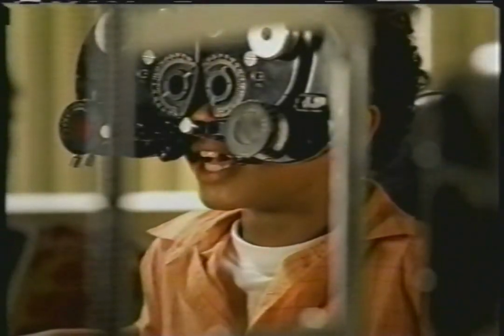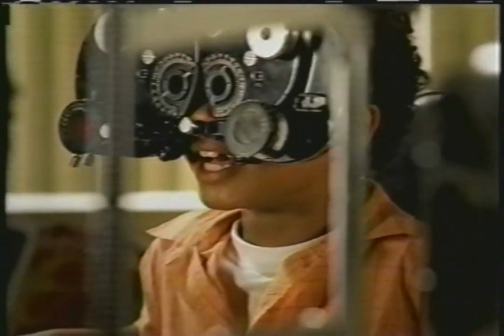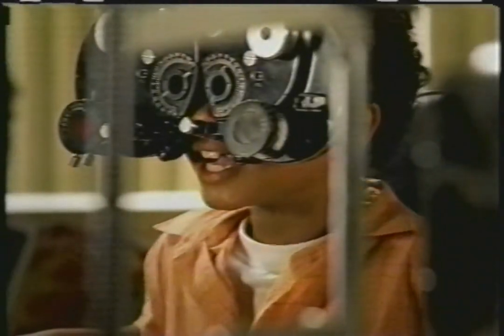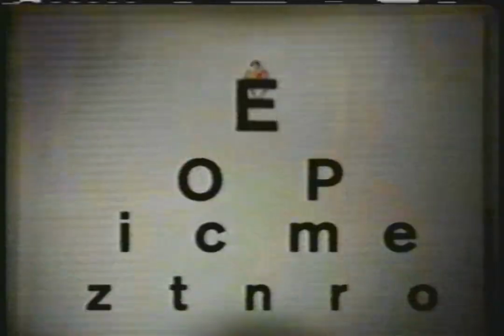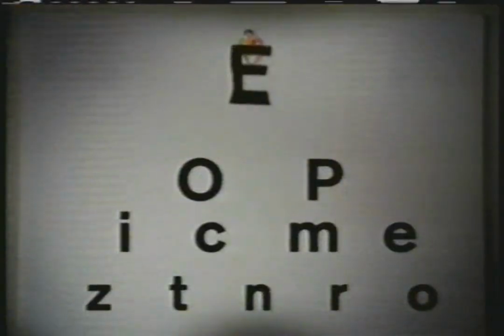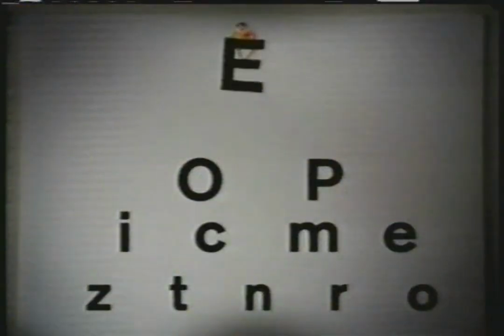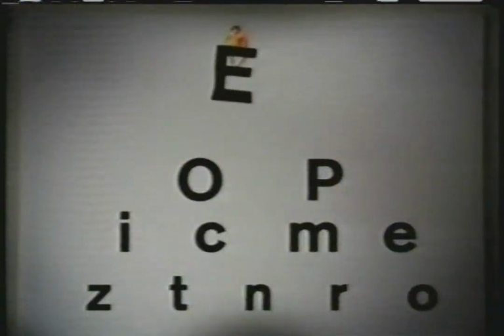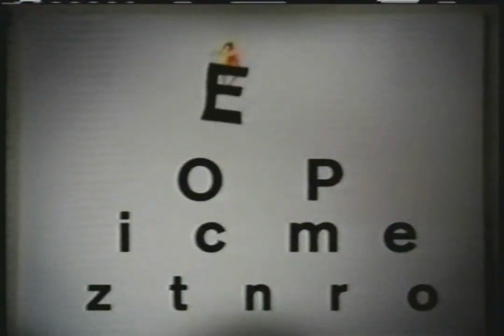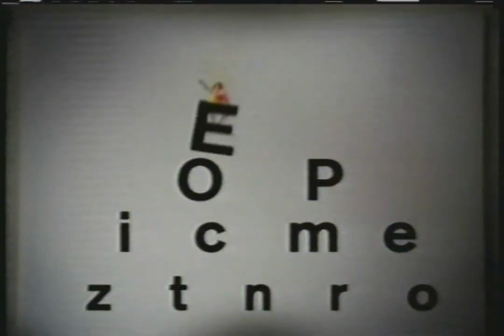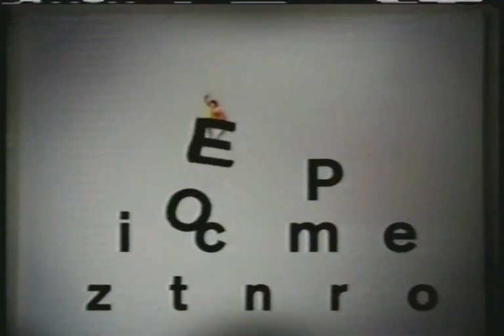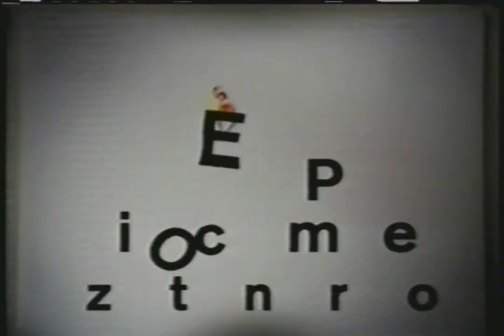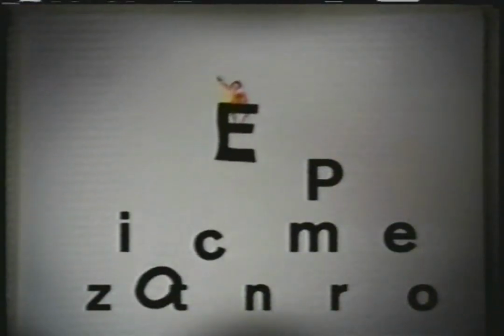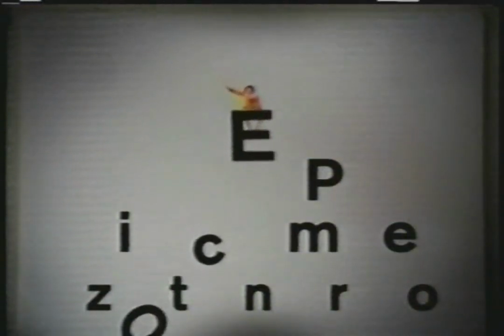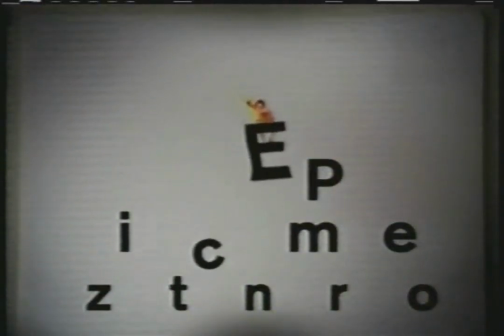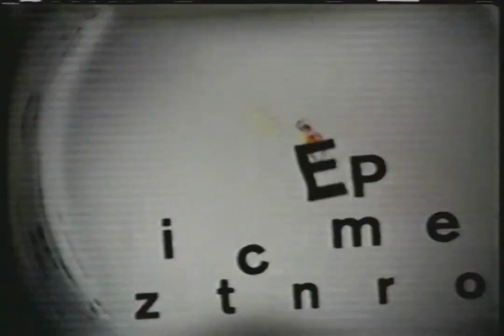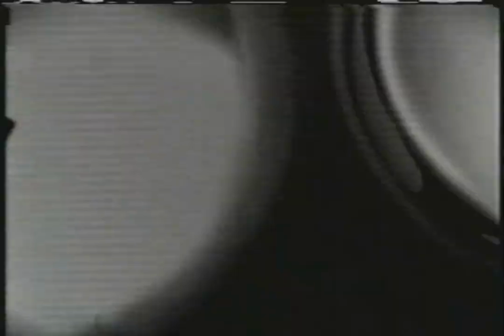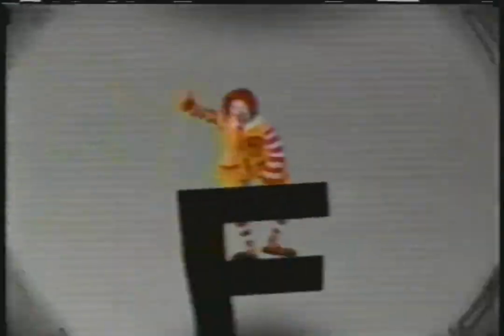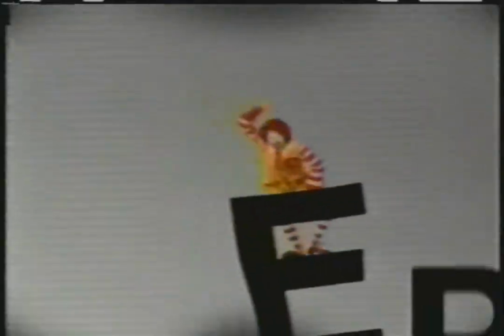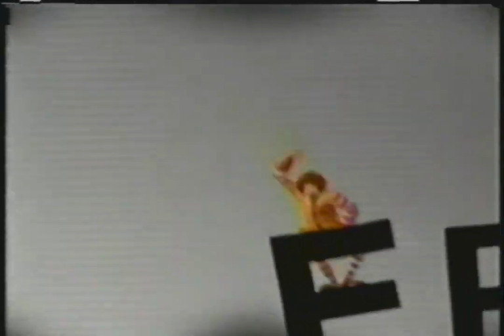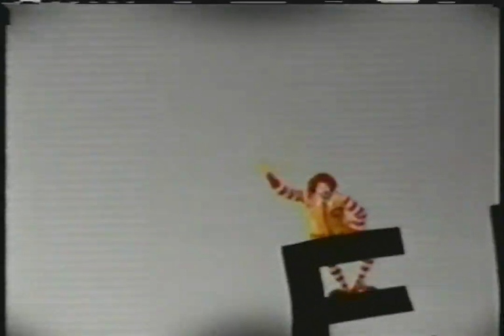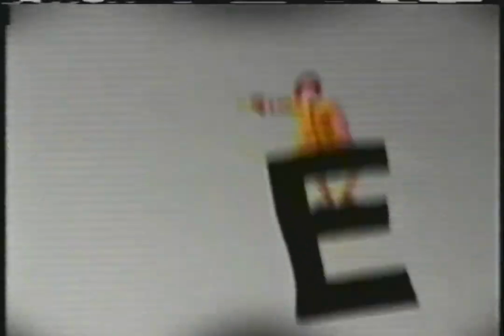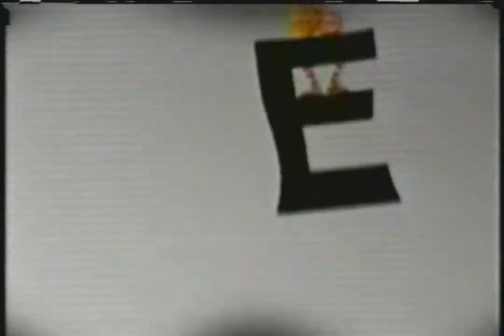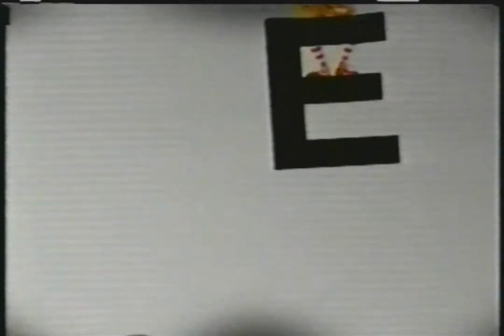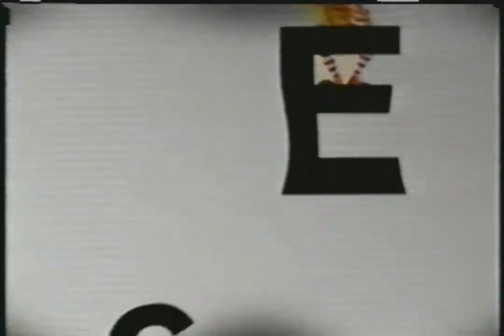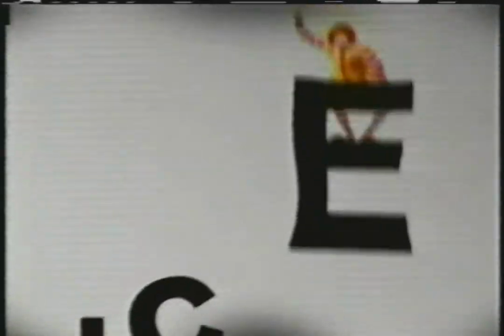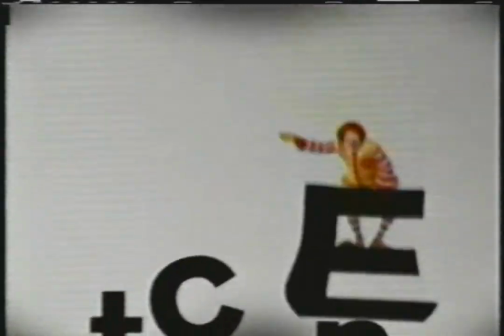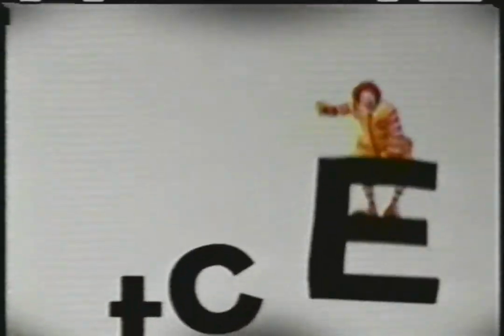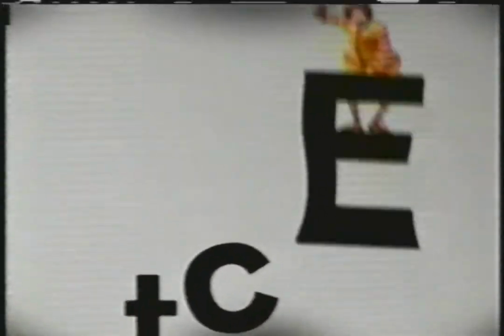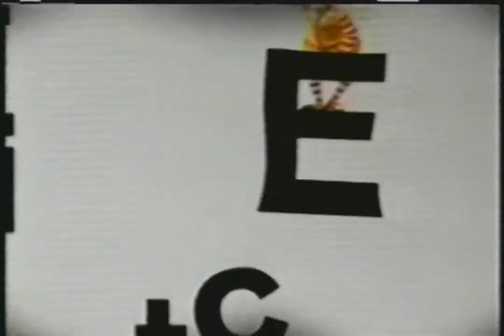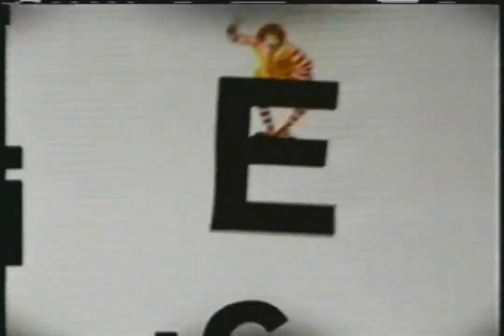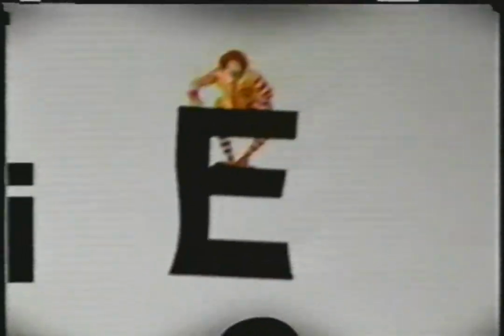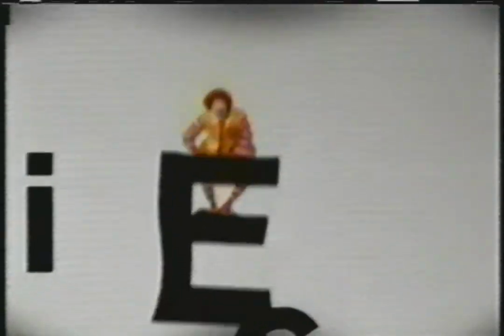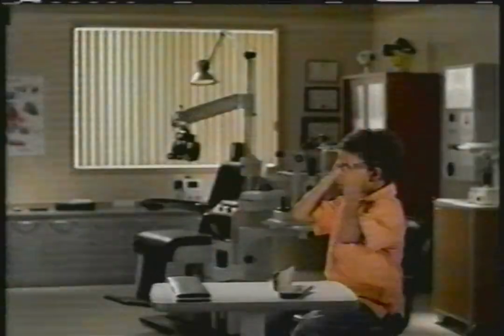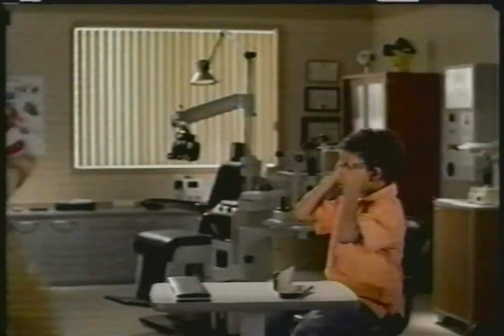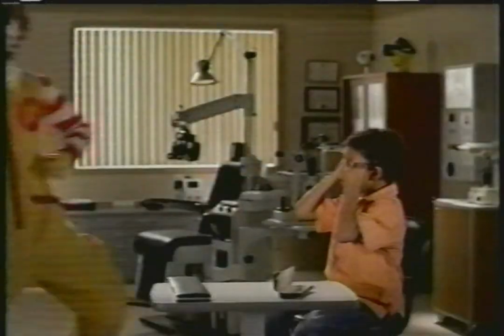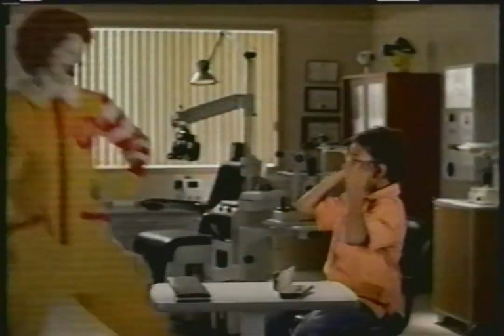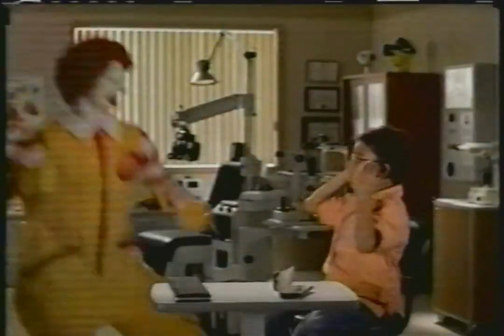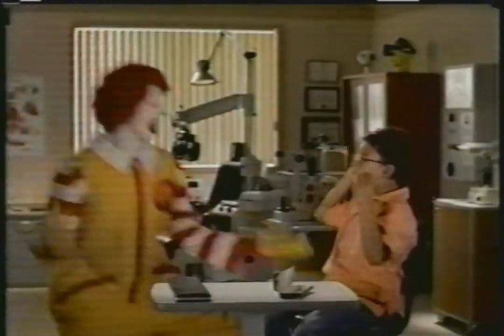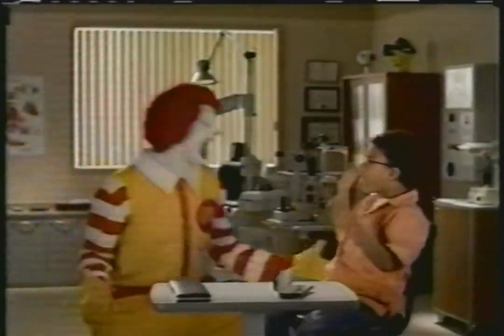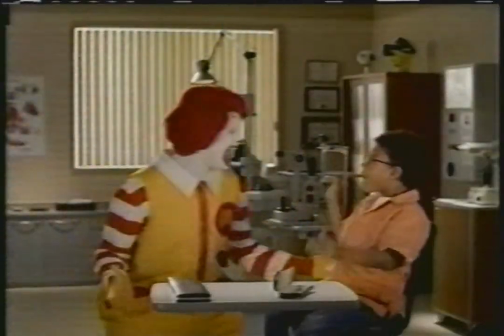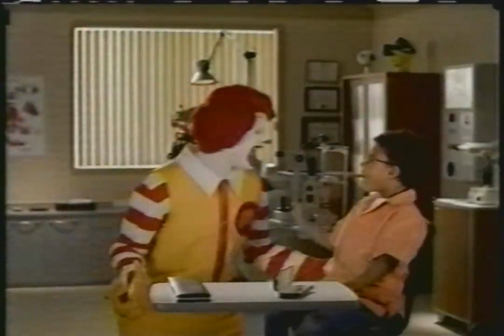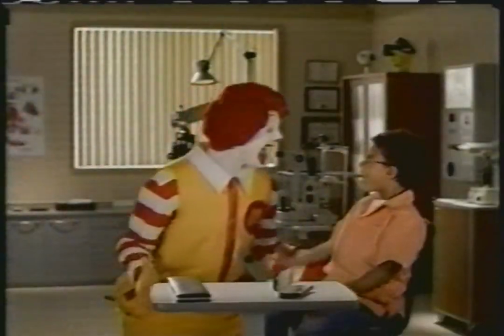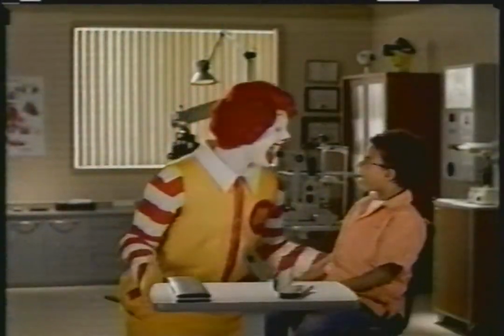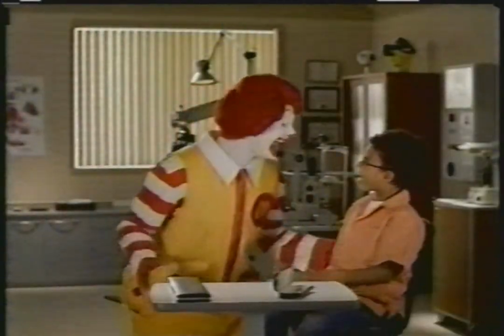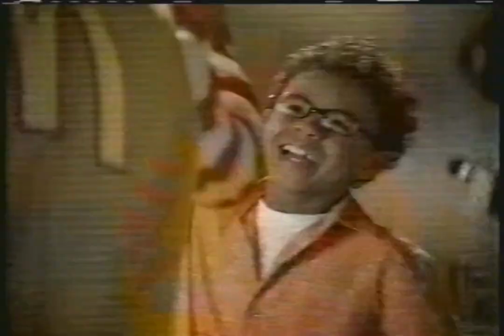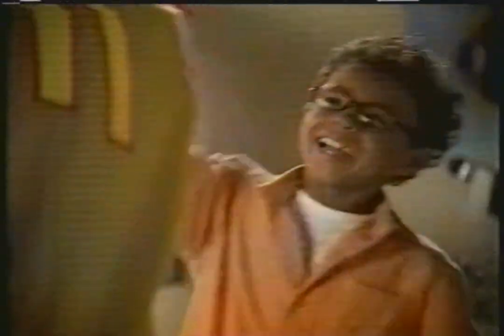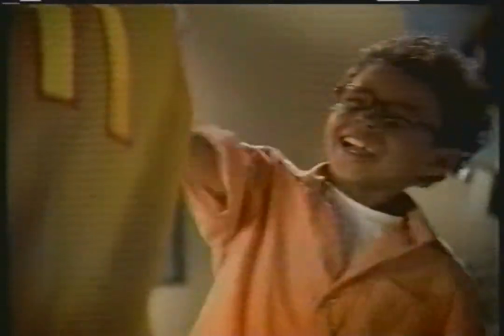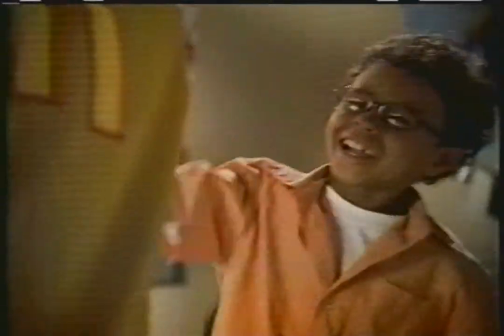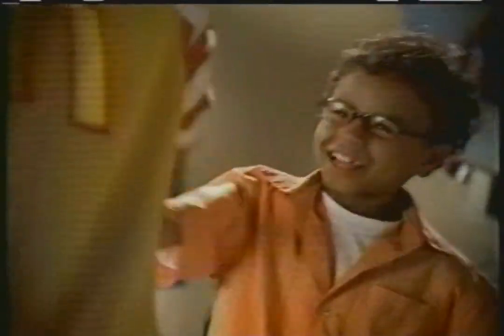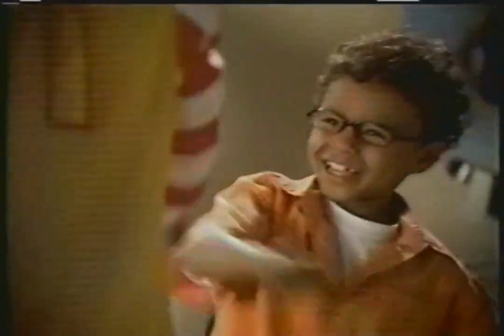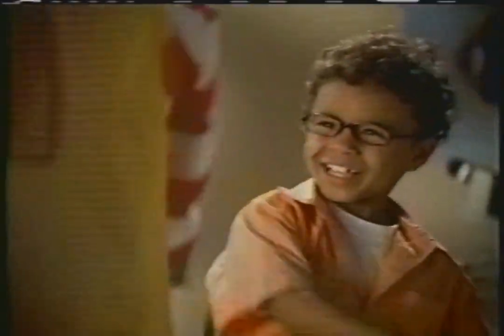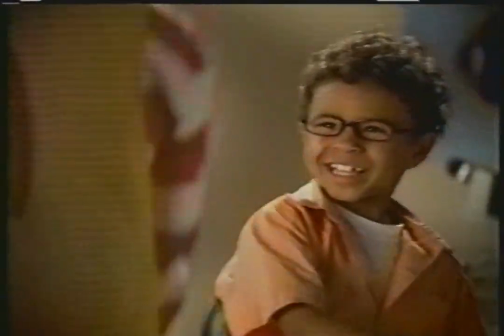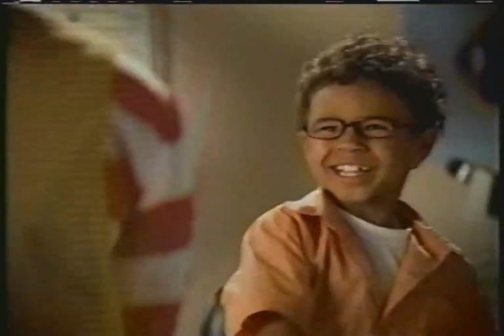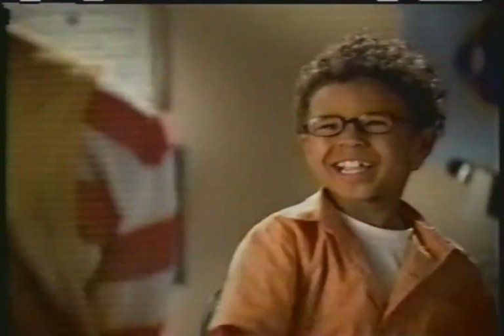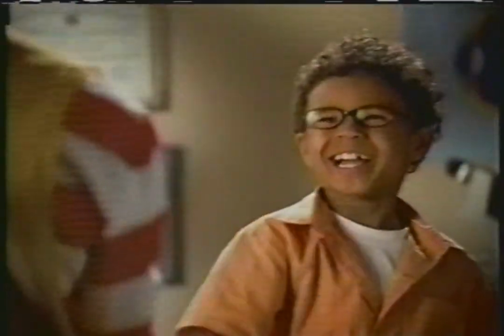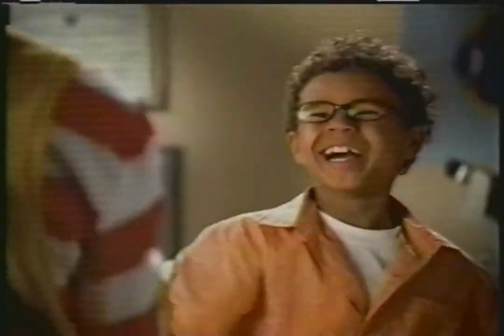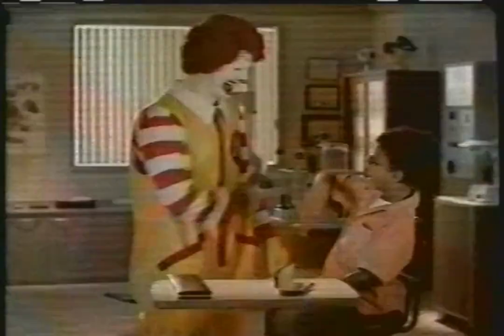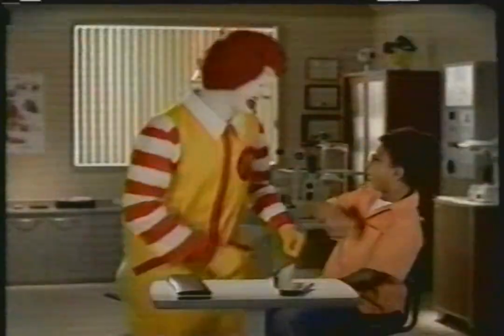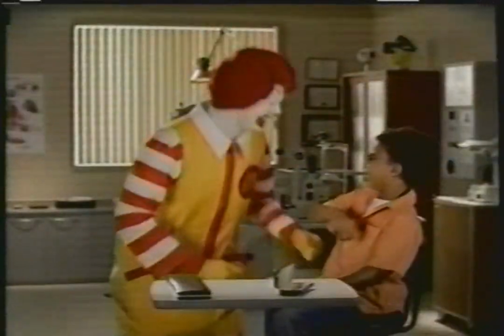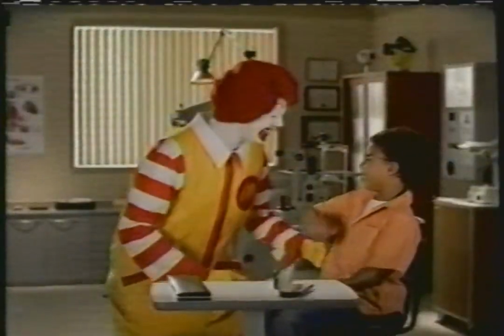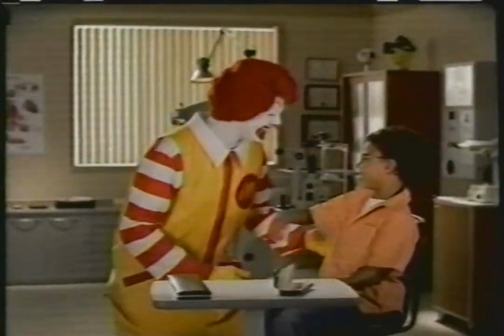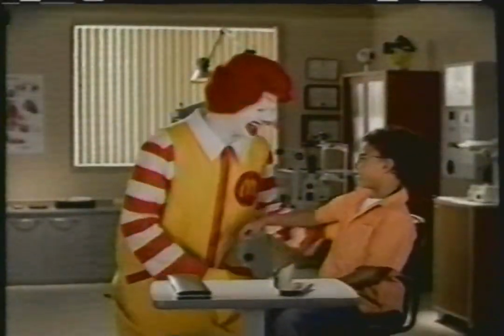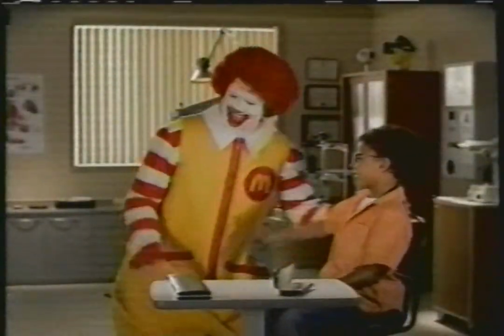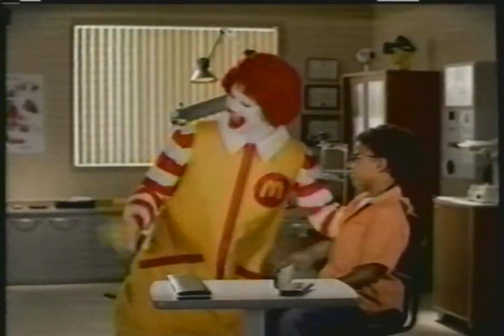McDonald's is proud to be a part of Playhouse Disney, where the focus is on learning and fun.